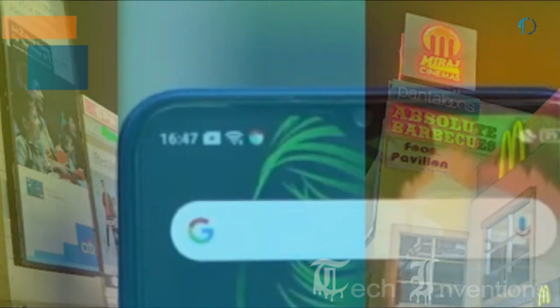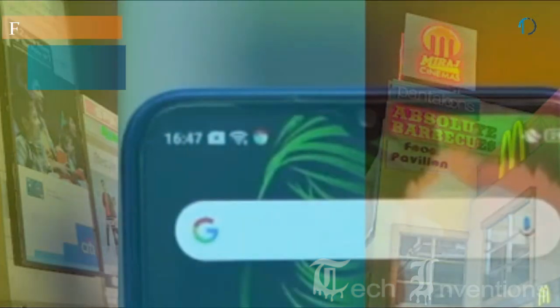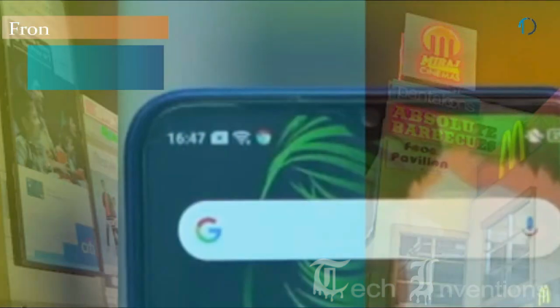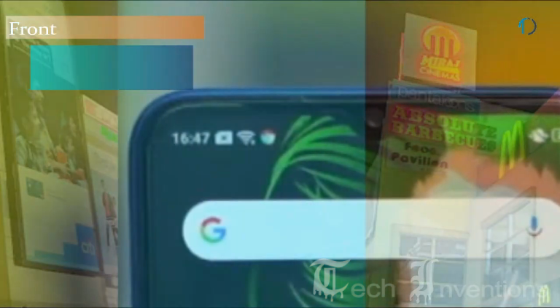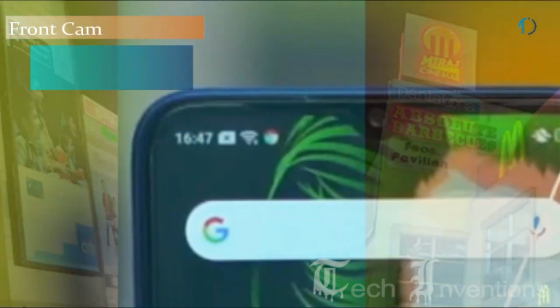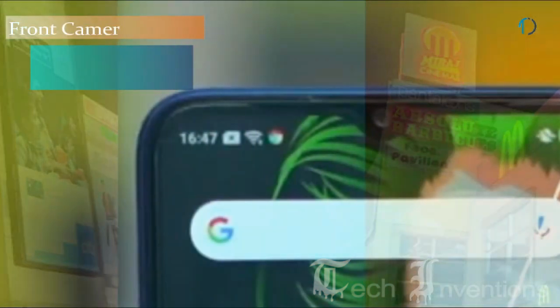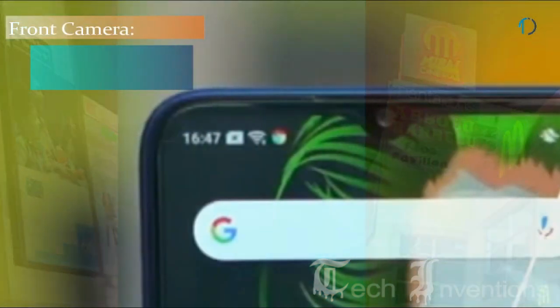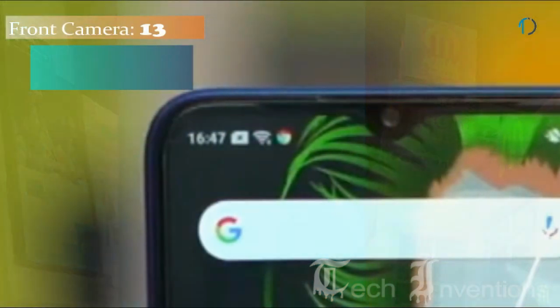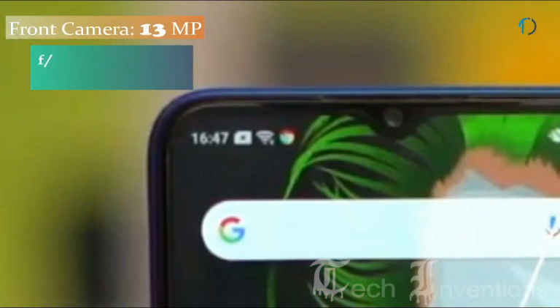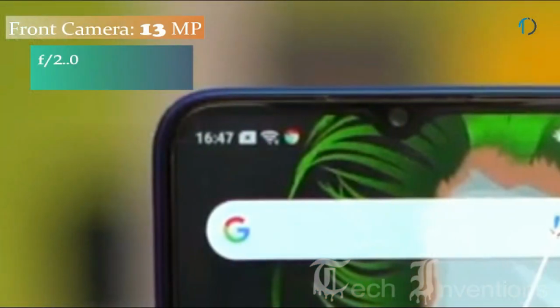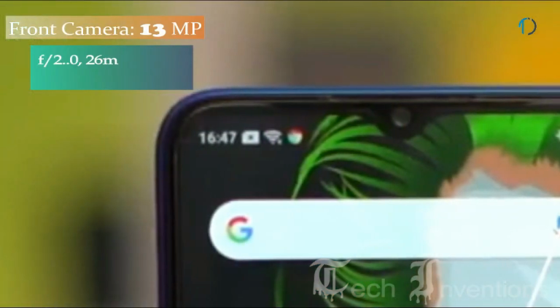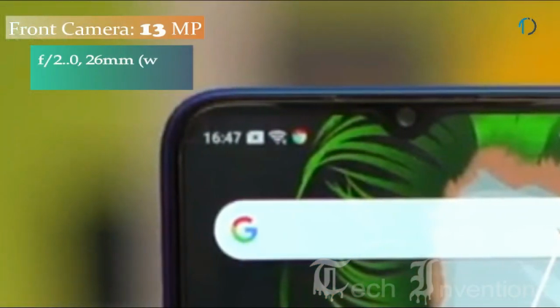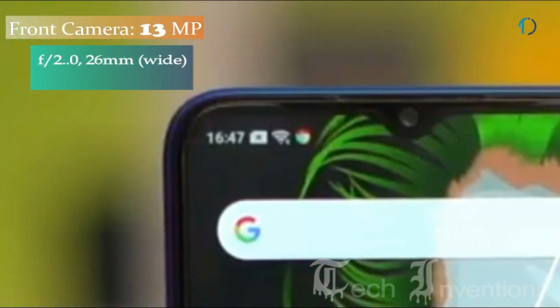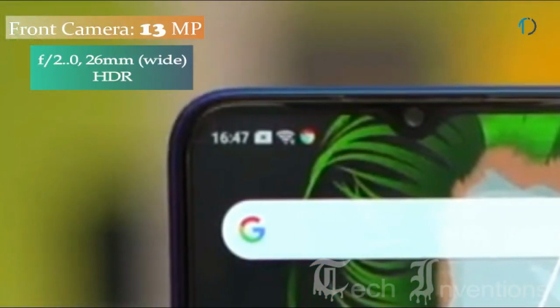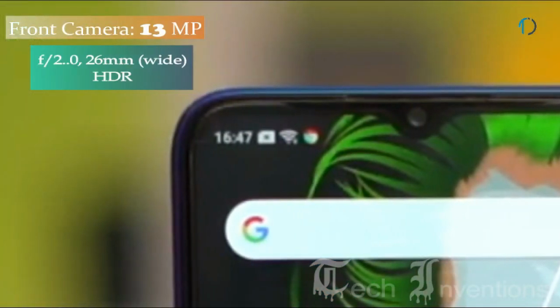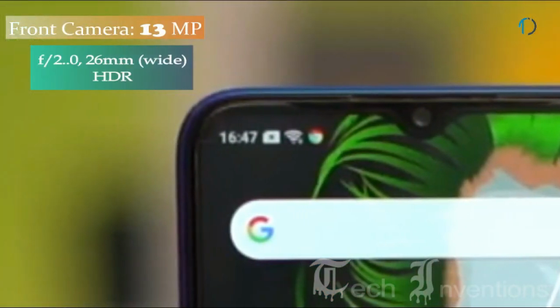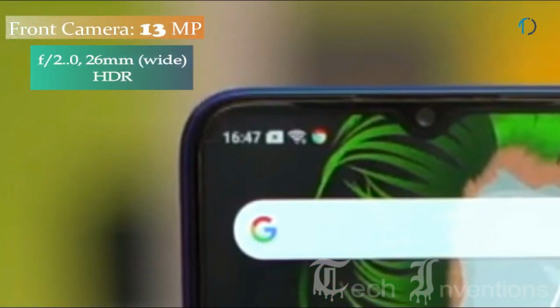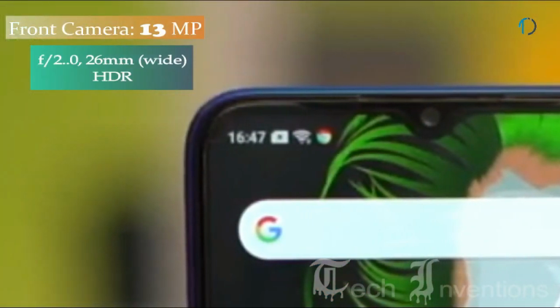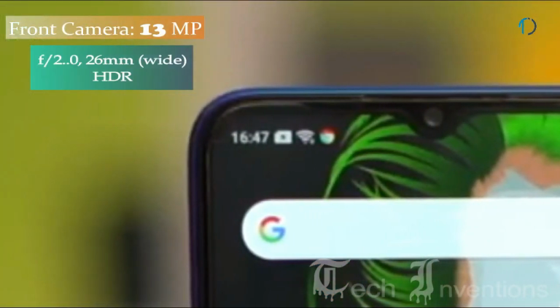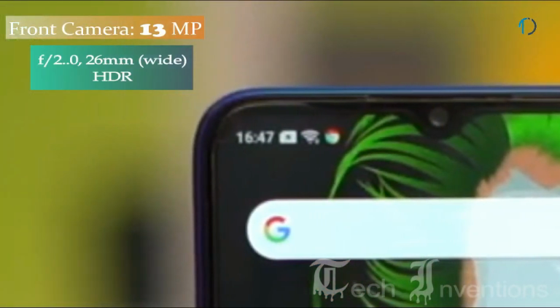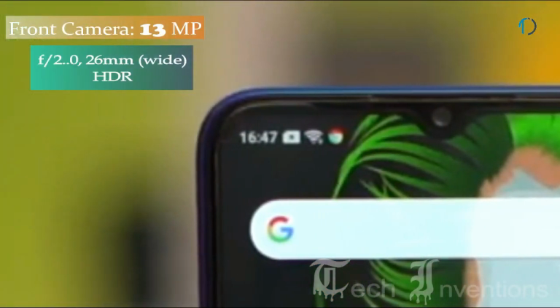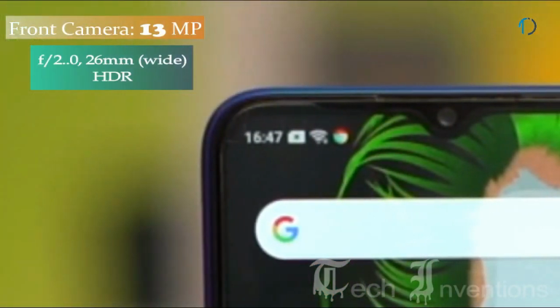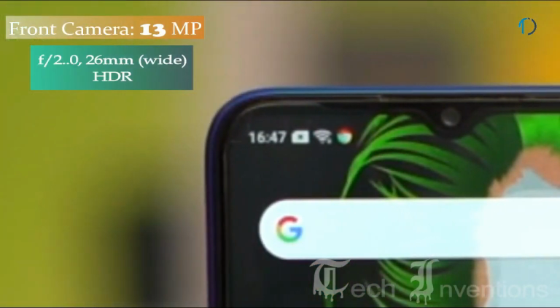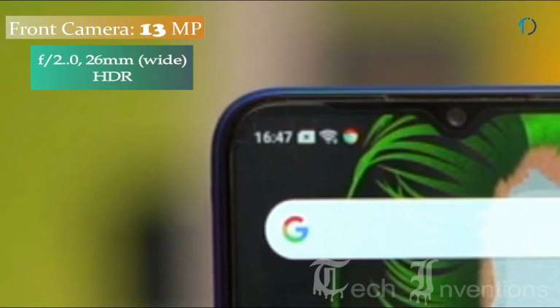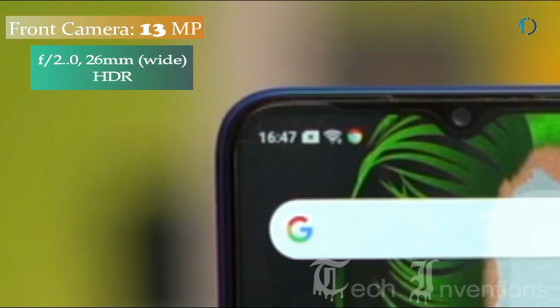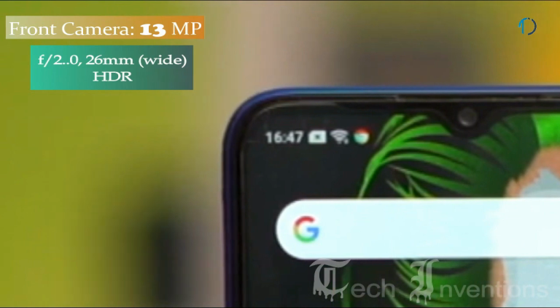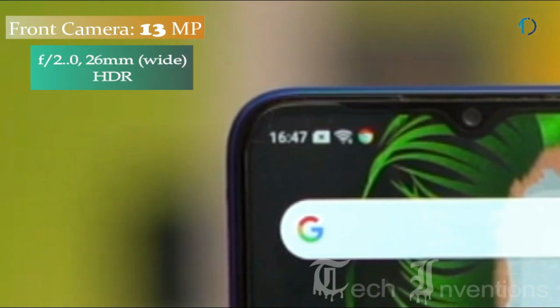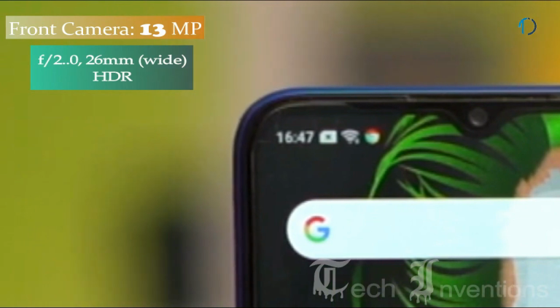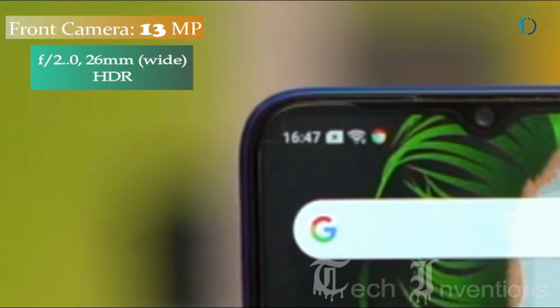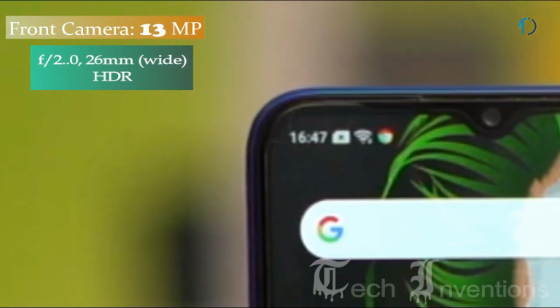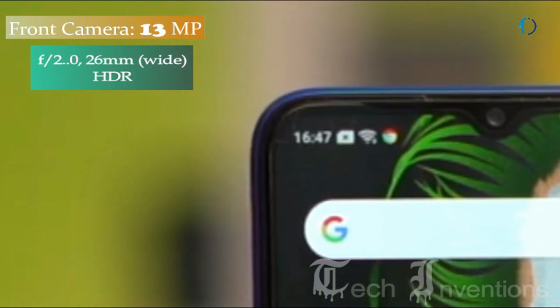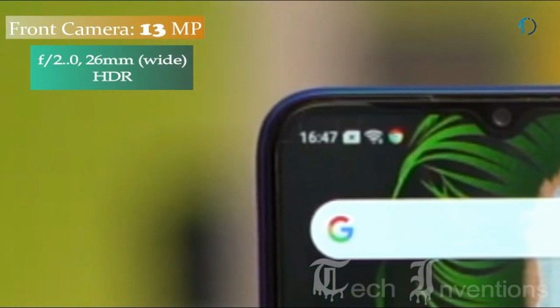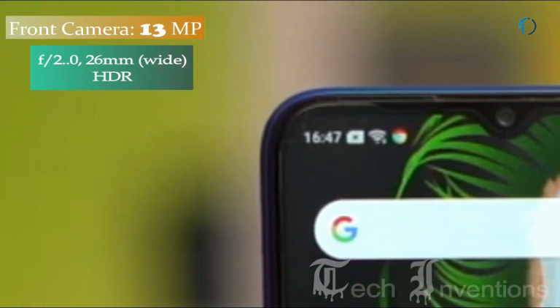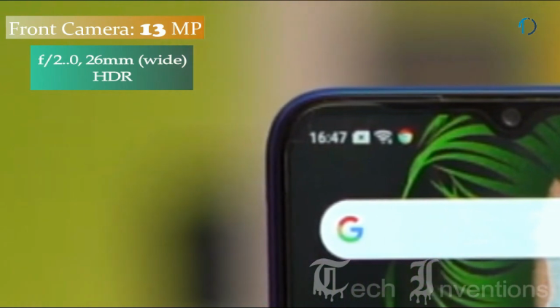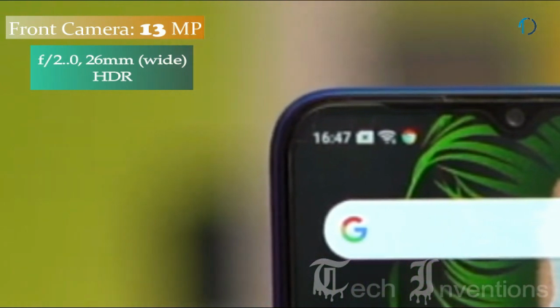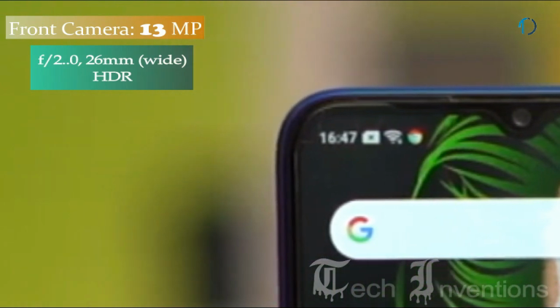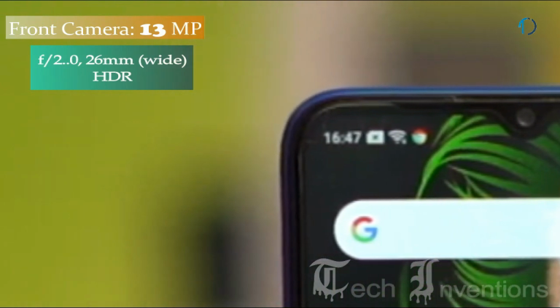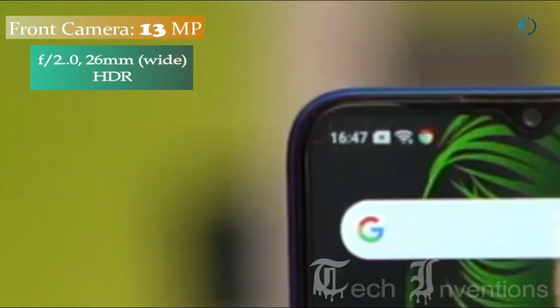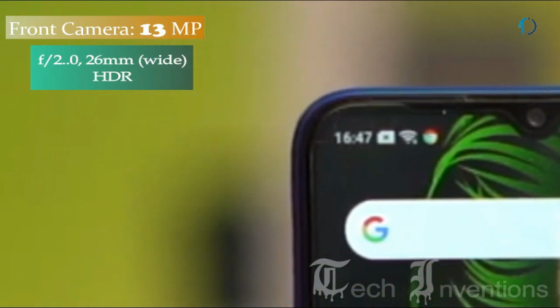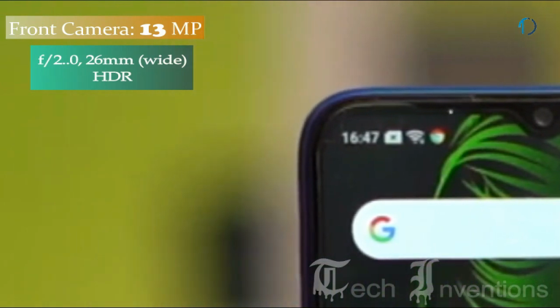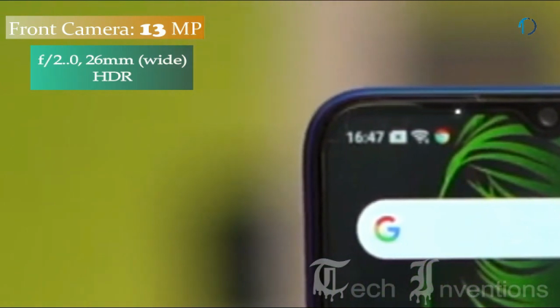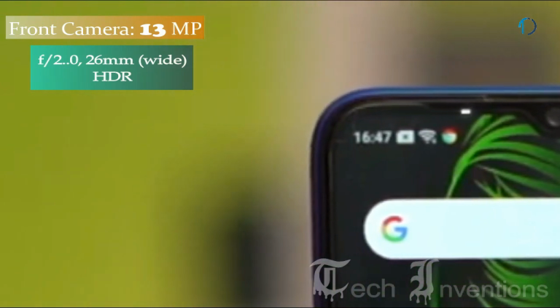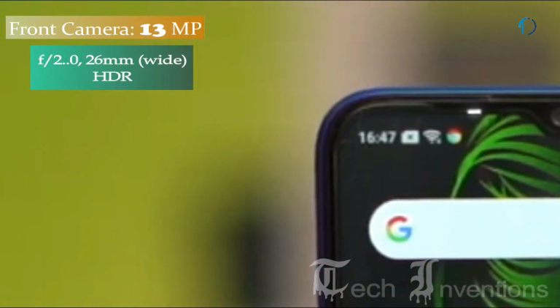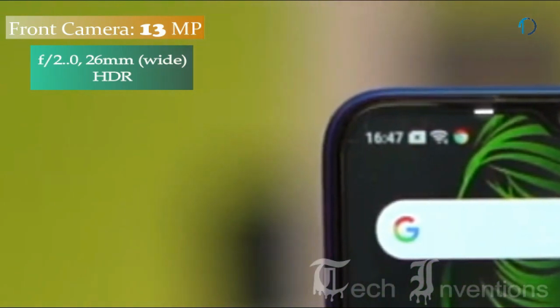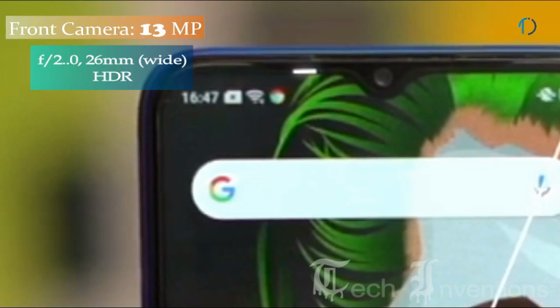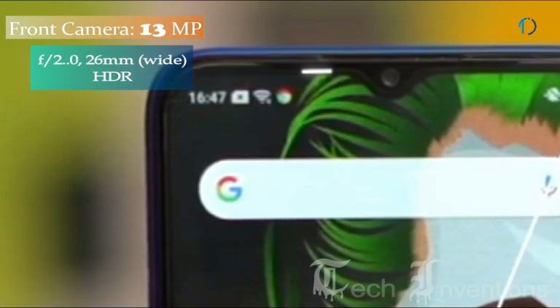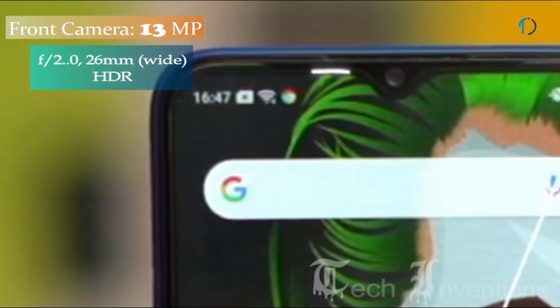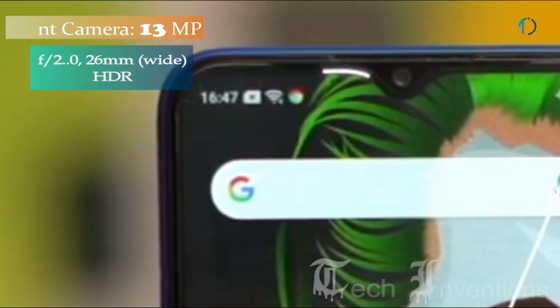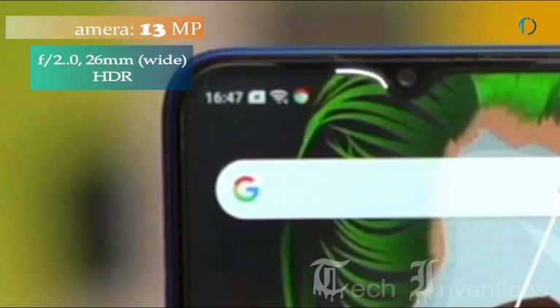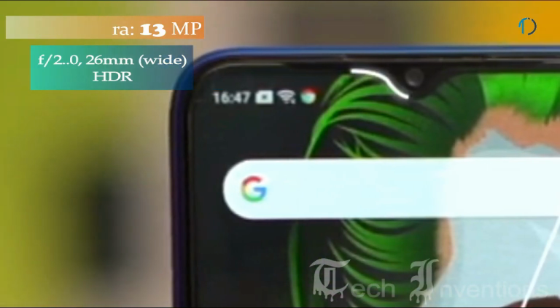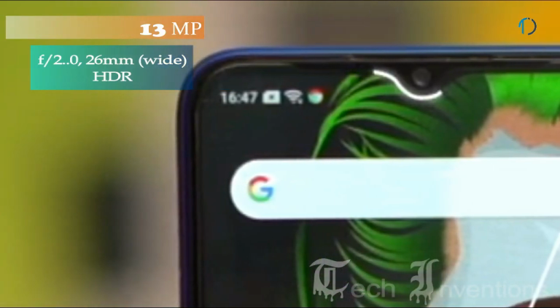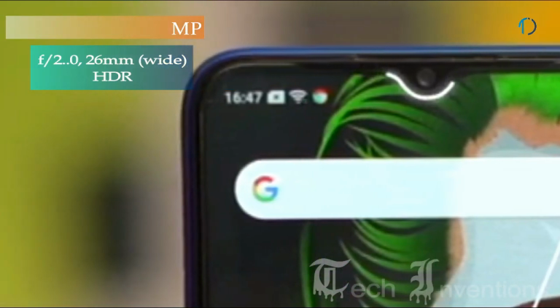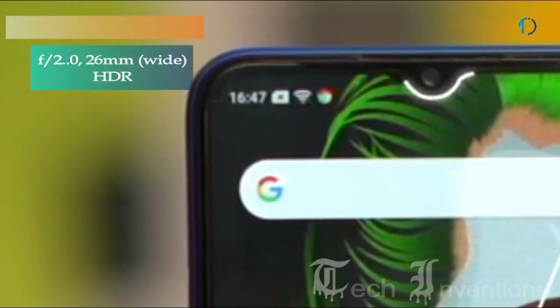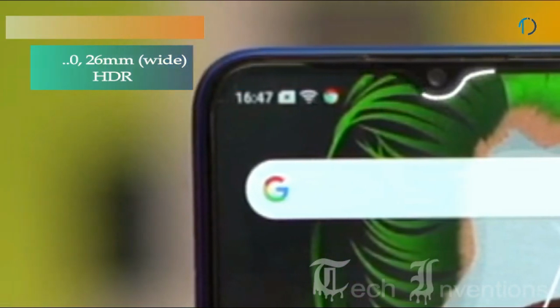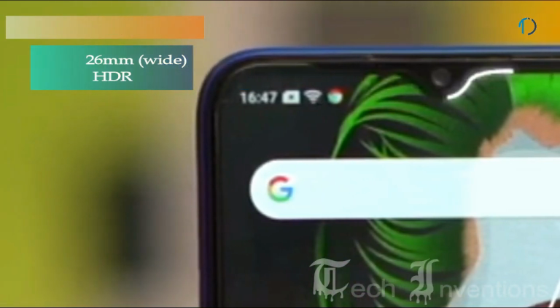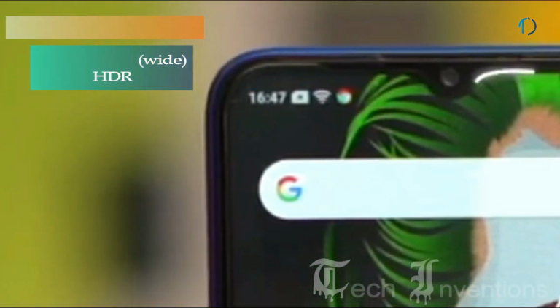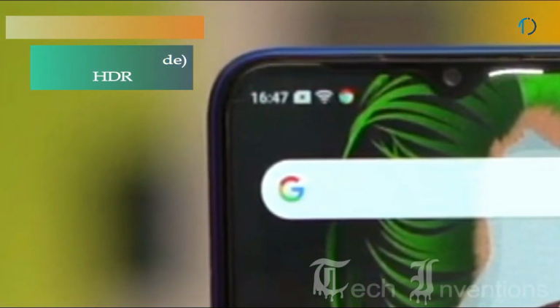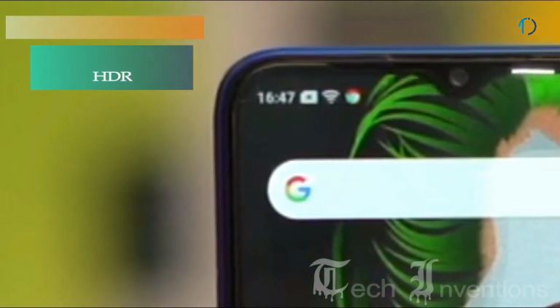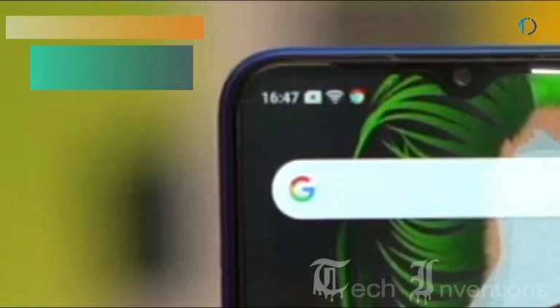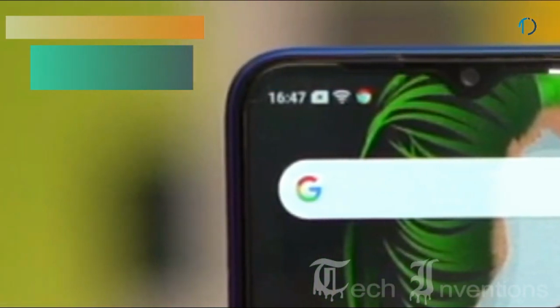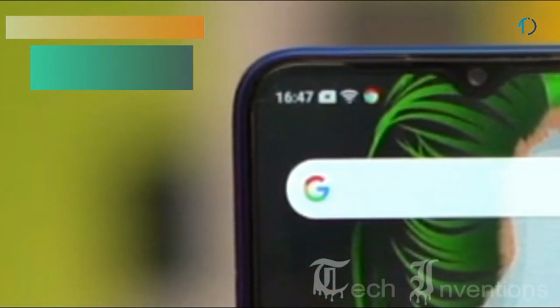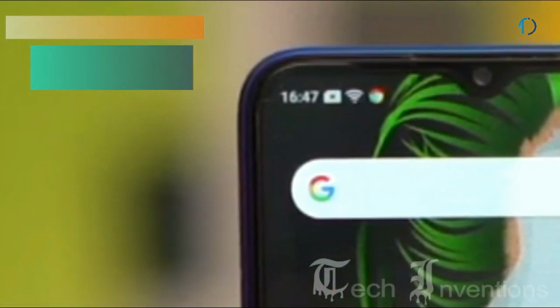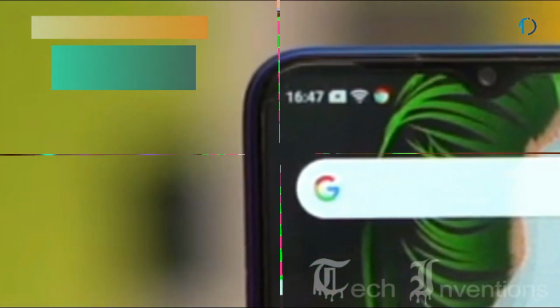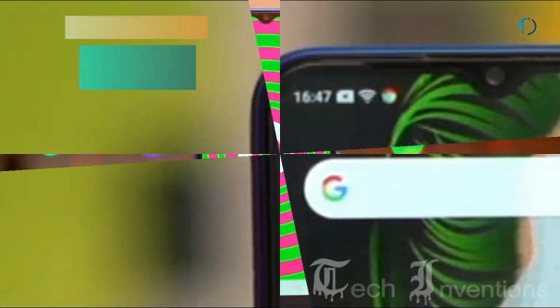Realme 5 smartphone has a 26mm wide 13MP camera on the front for selfies with f/2.0 aperture.